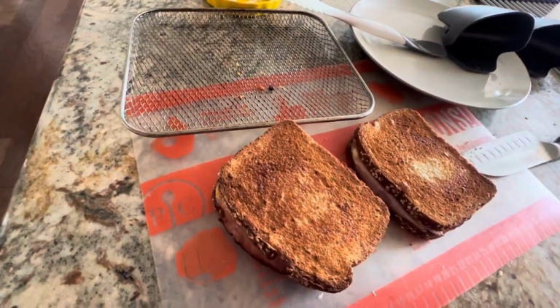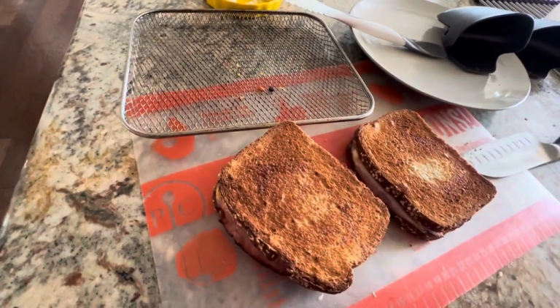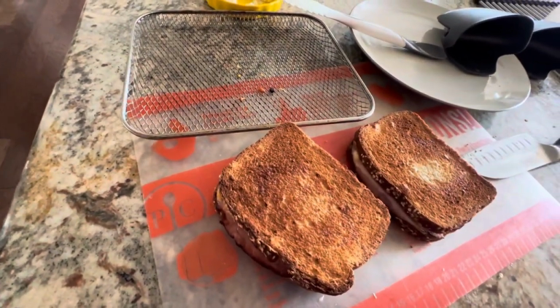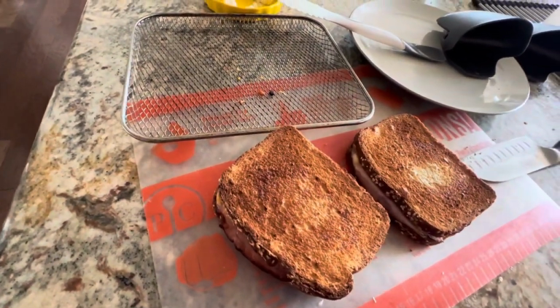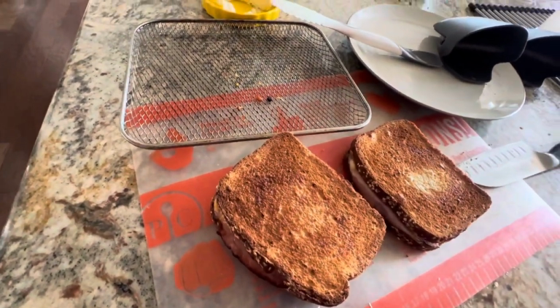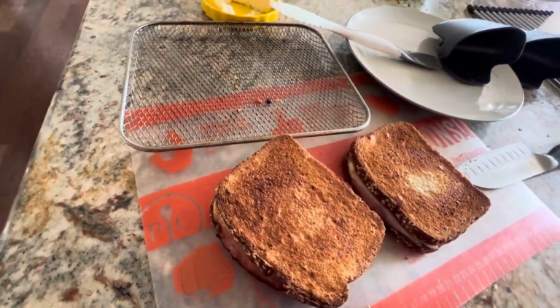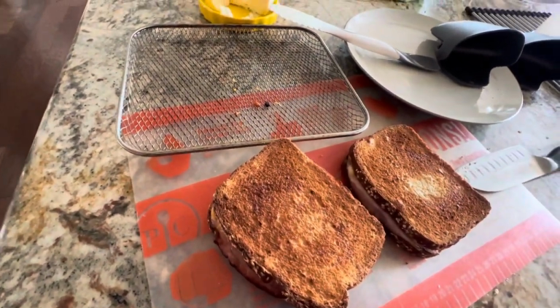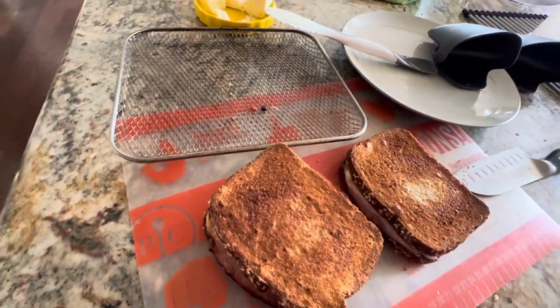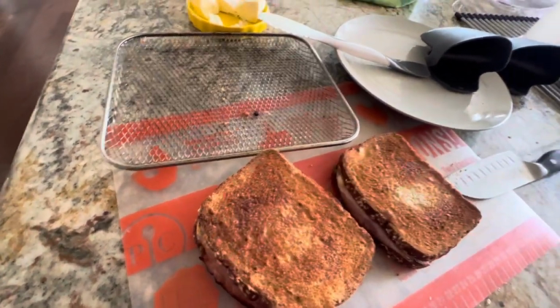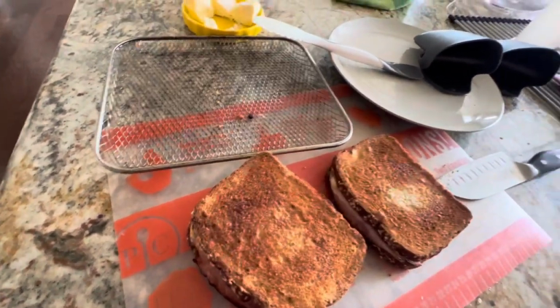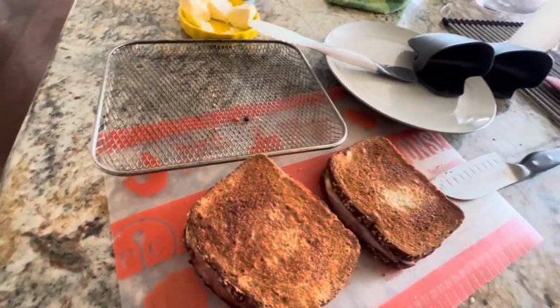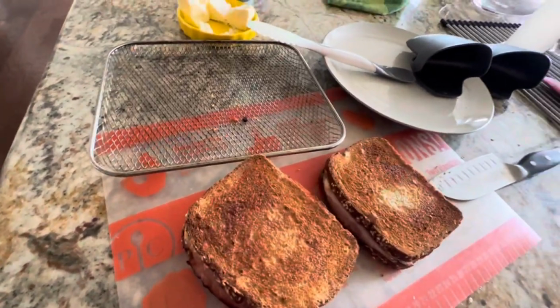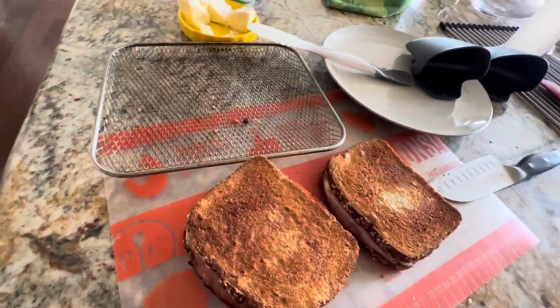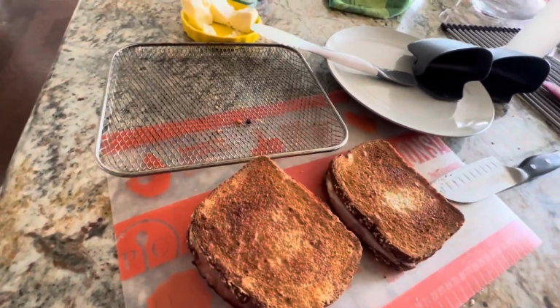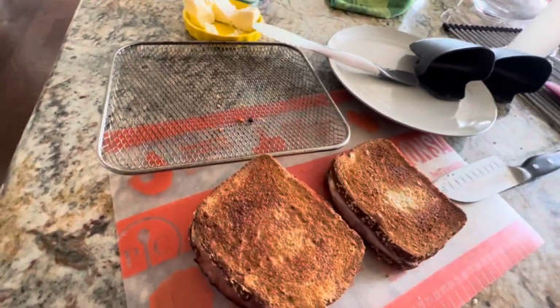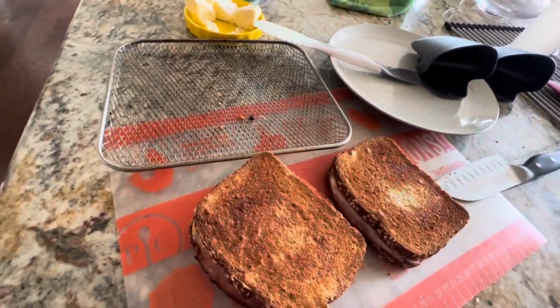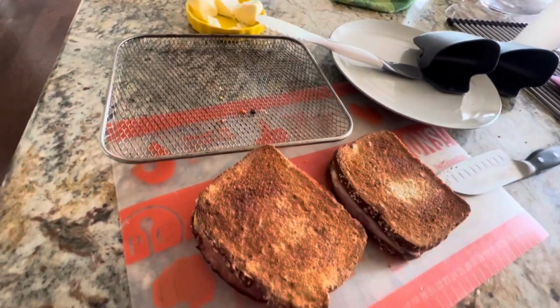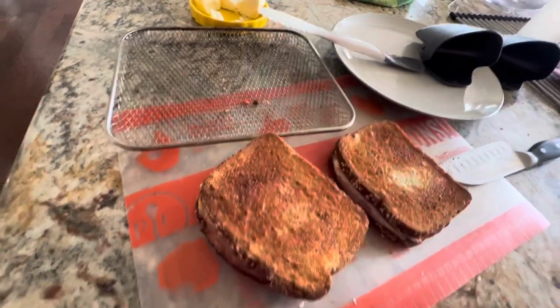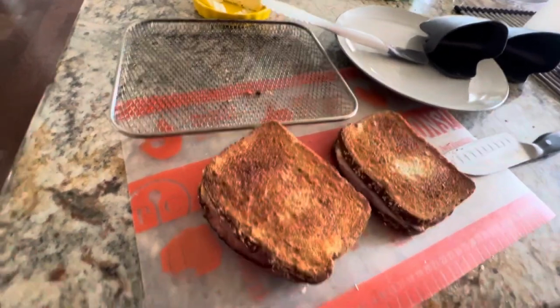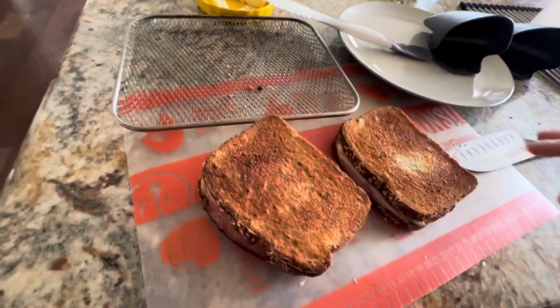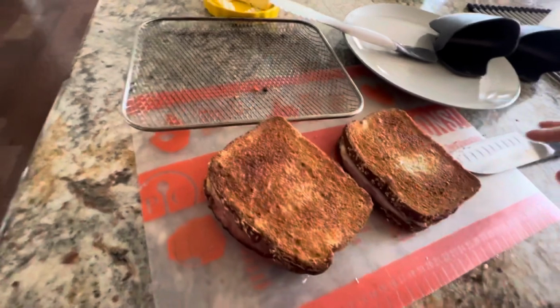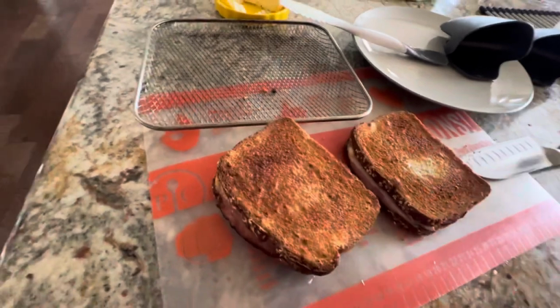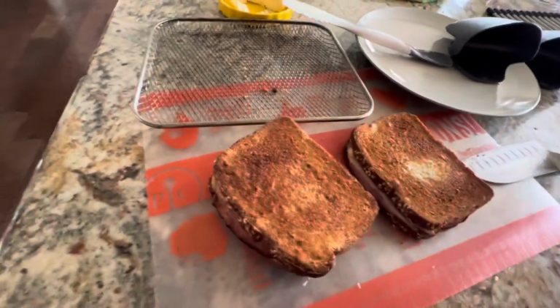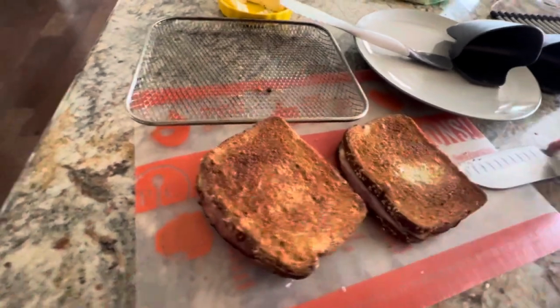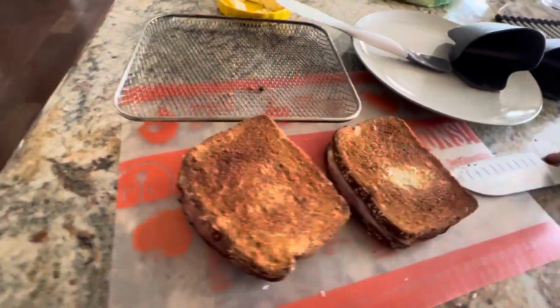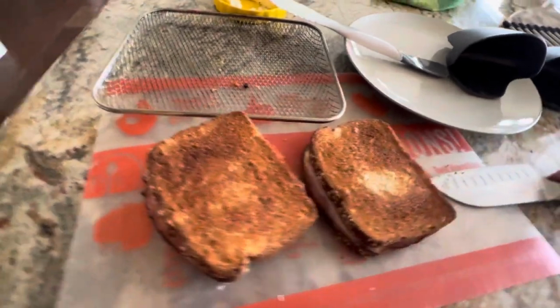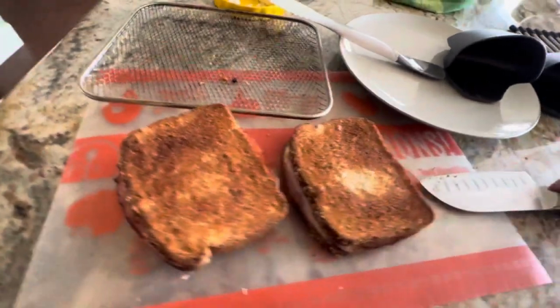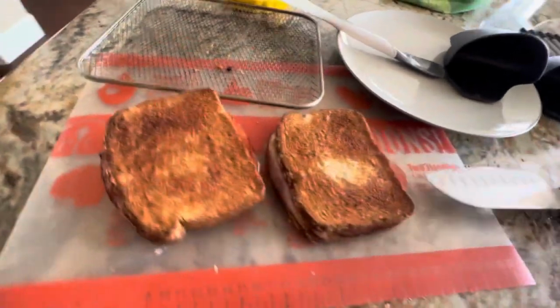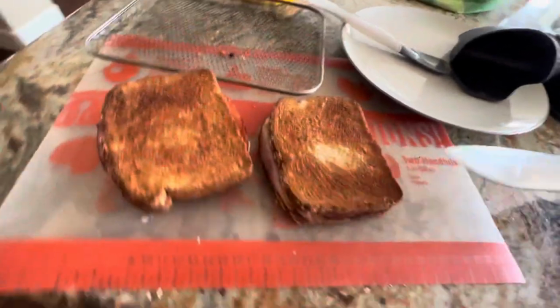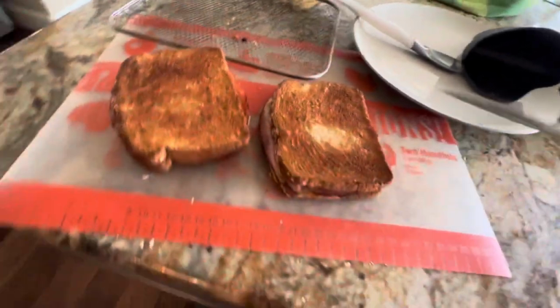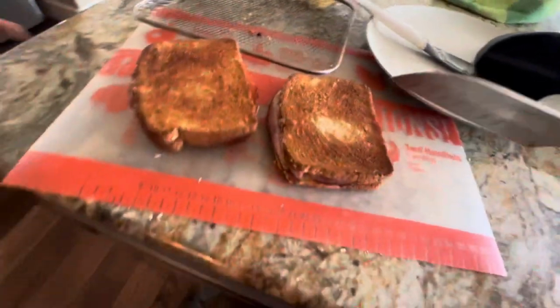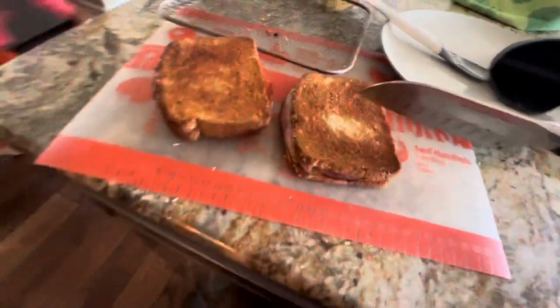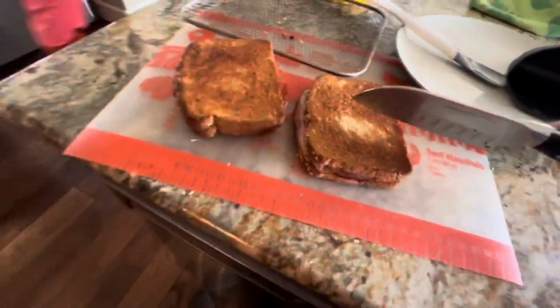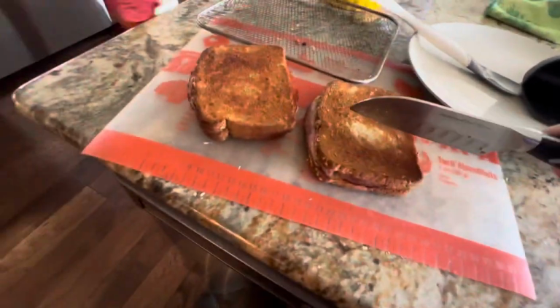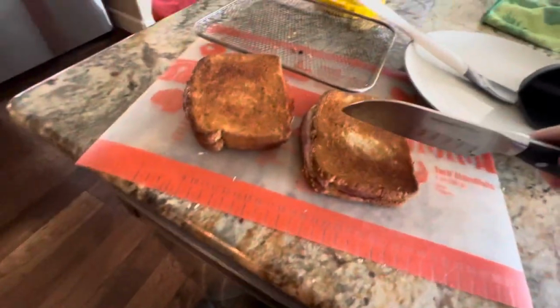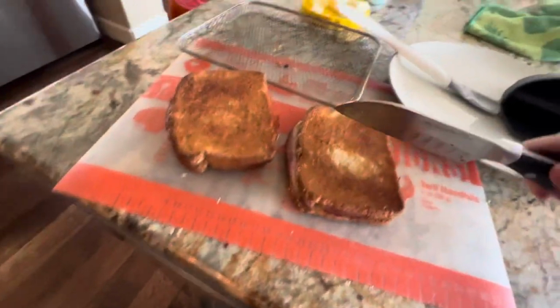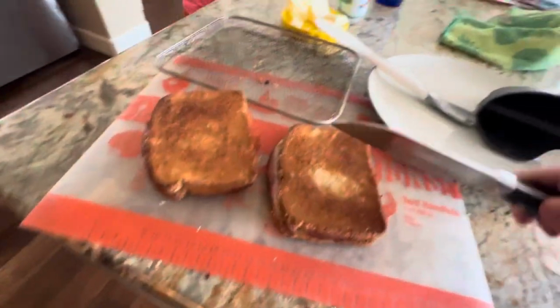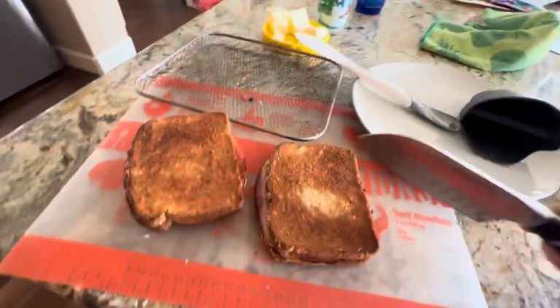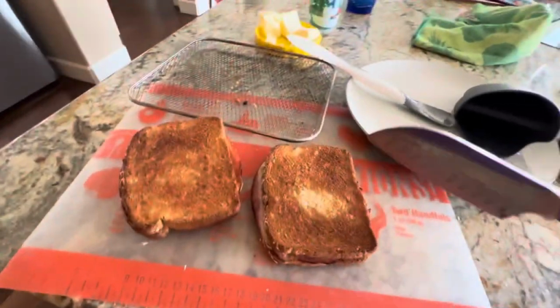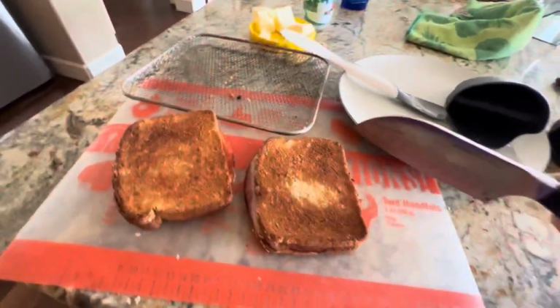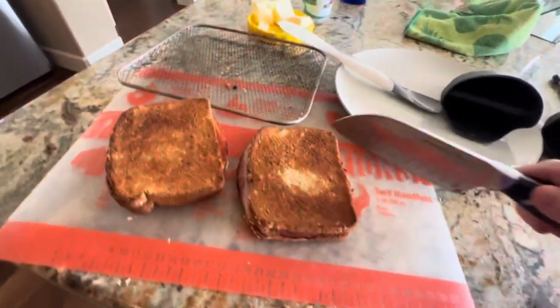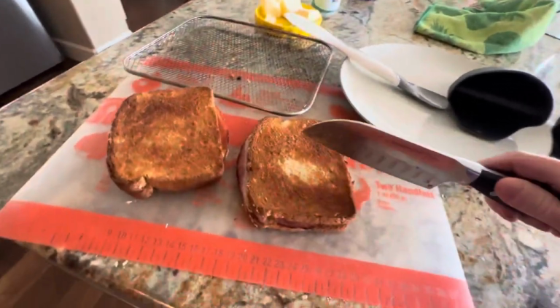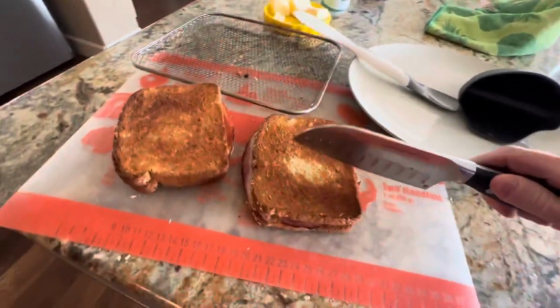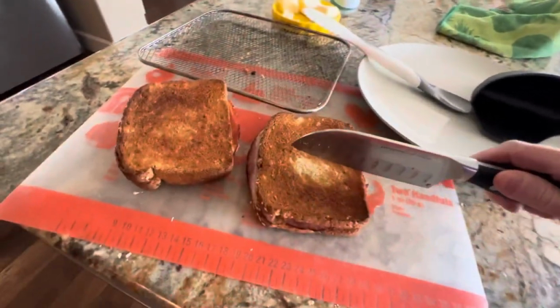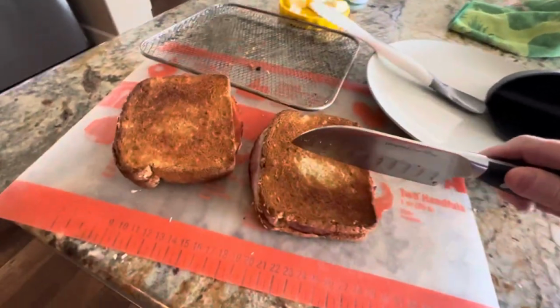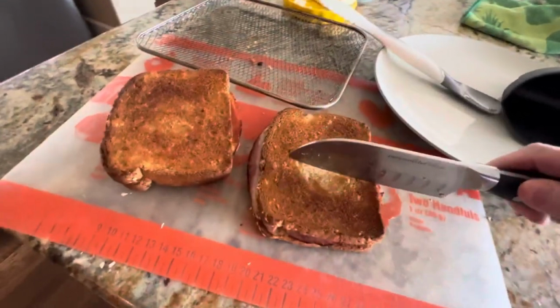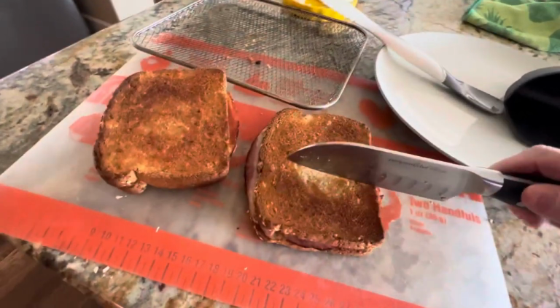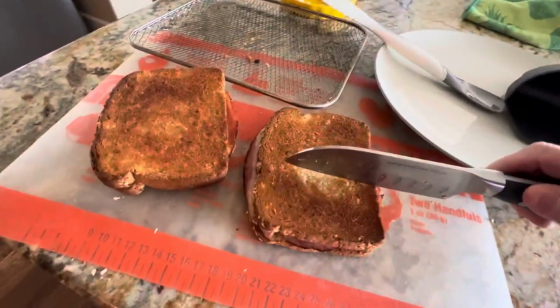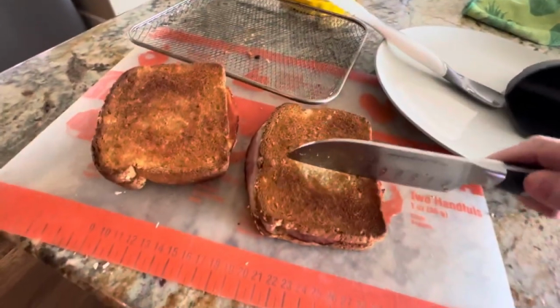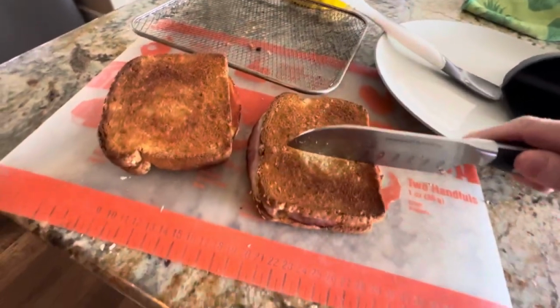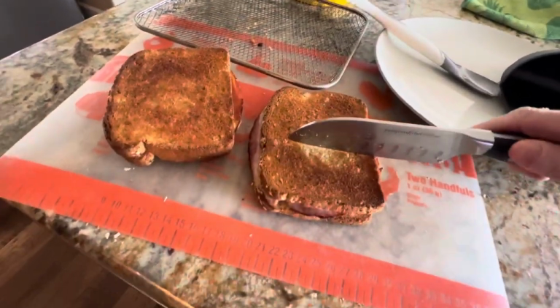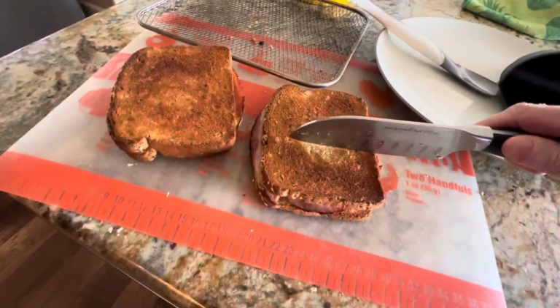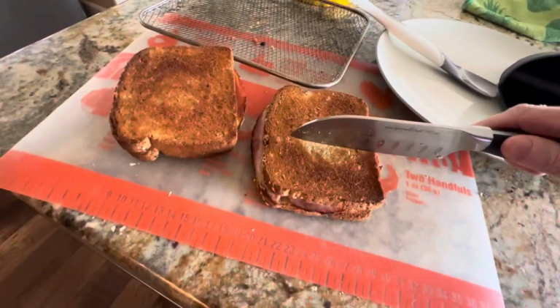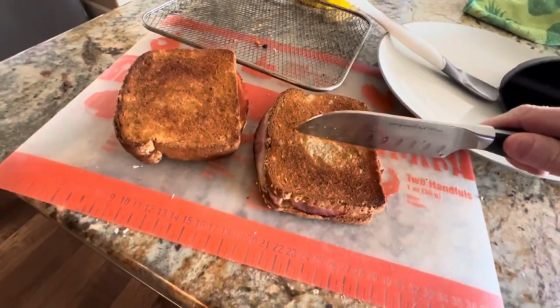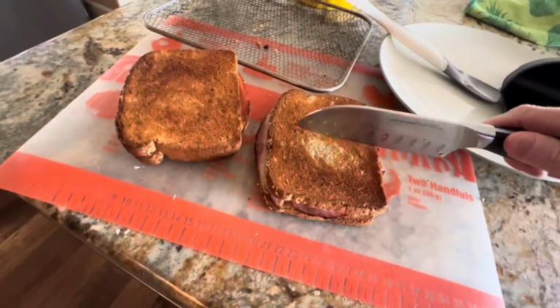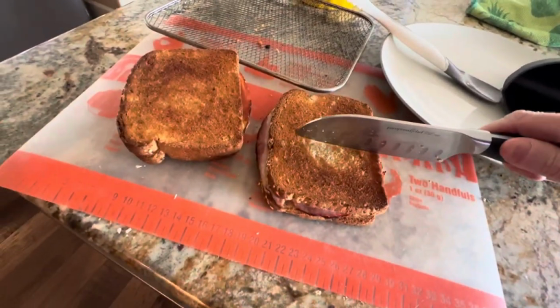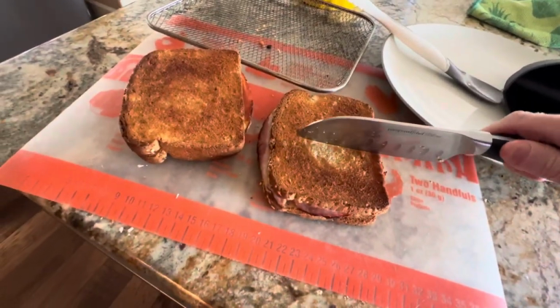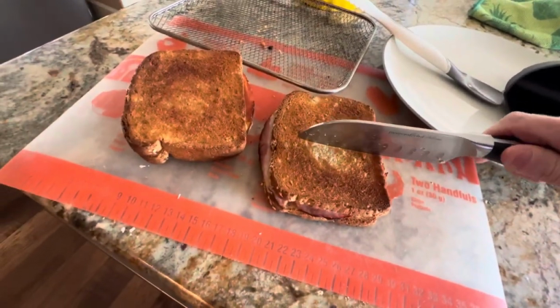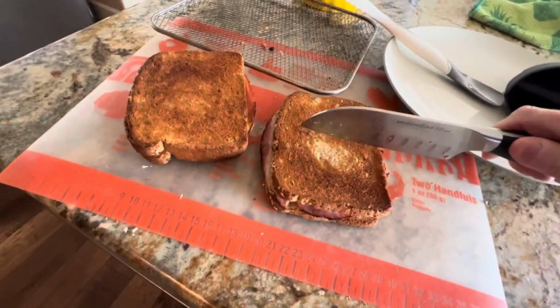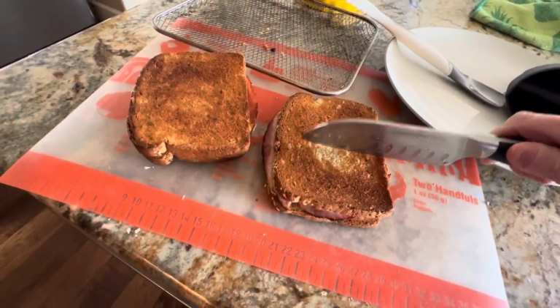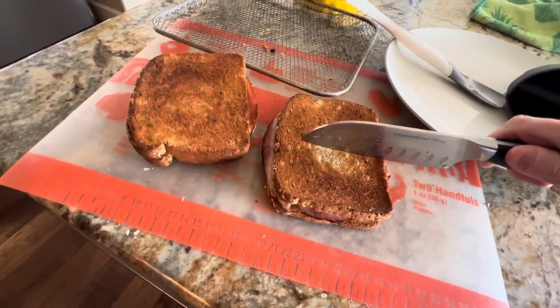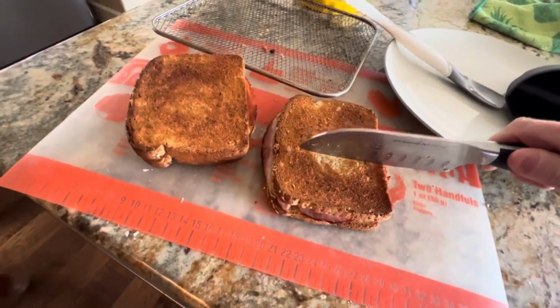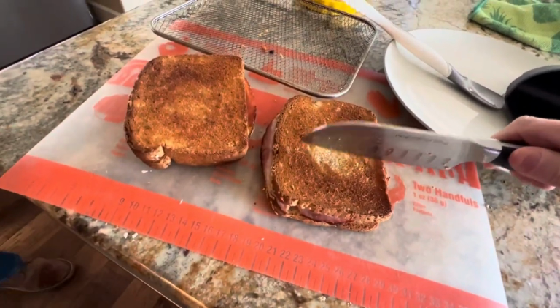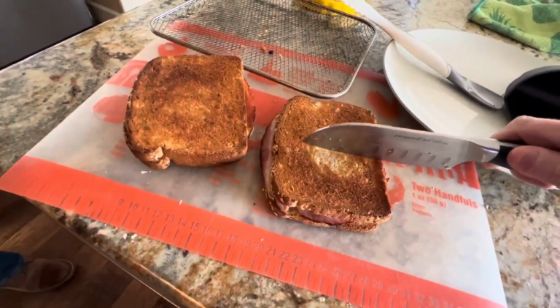Three to four minutes on one side, three minutes on the other — I would do three minutes, not four. Let's just get a taste and see what it looks like.